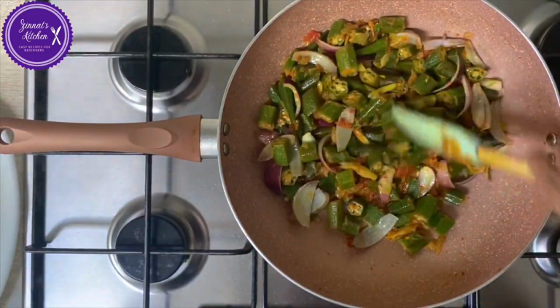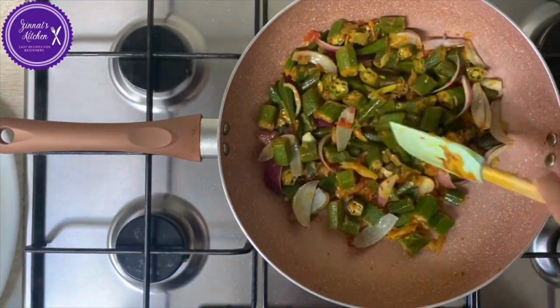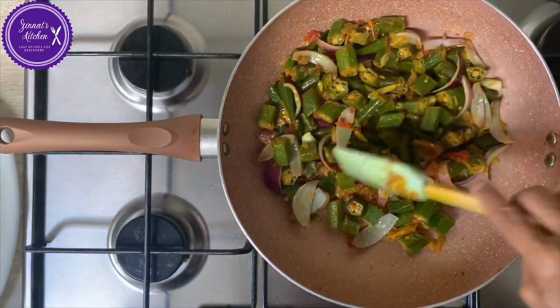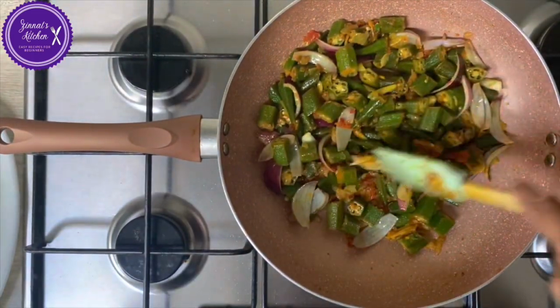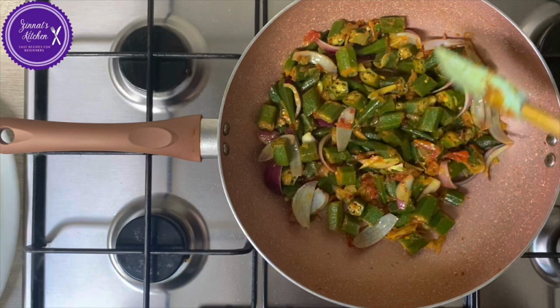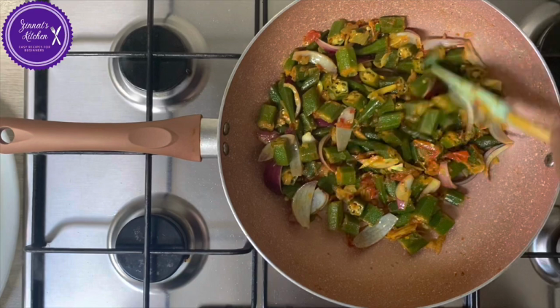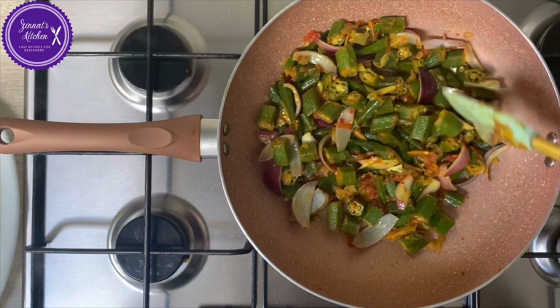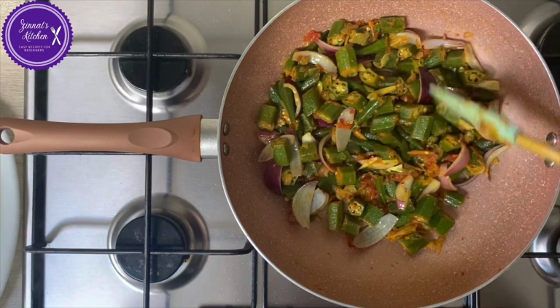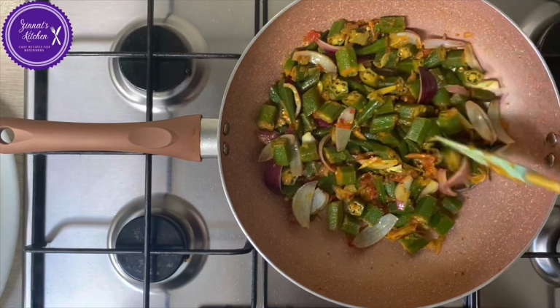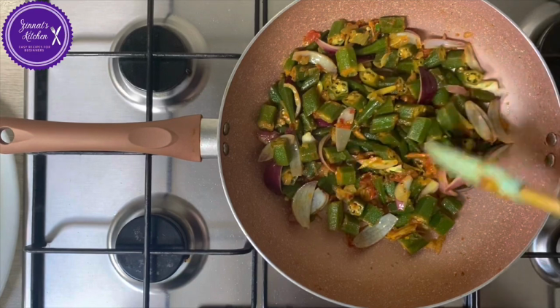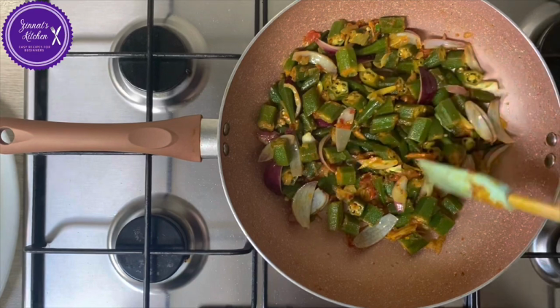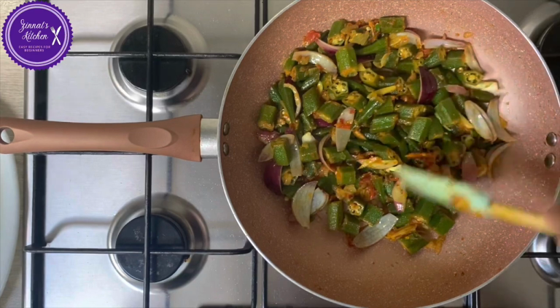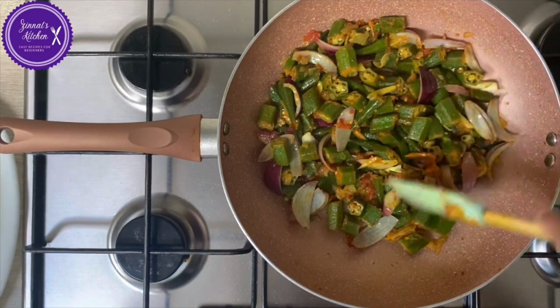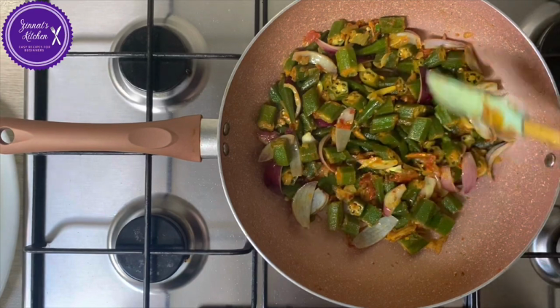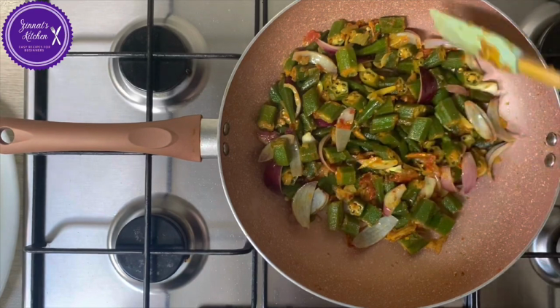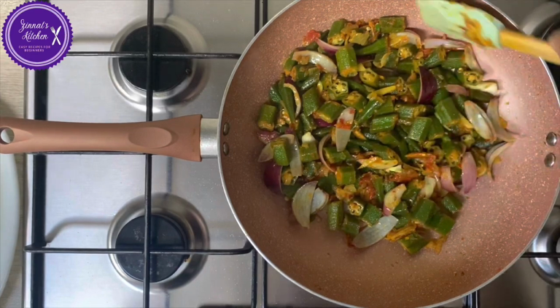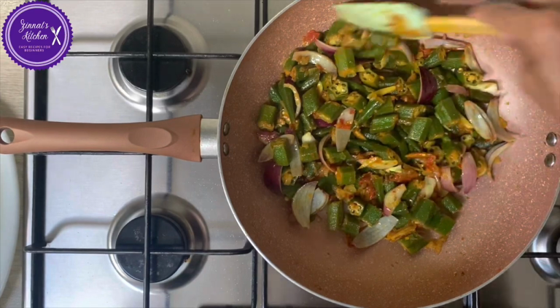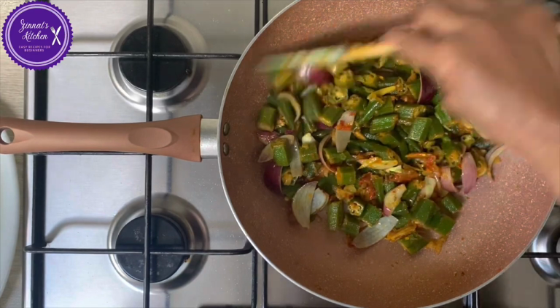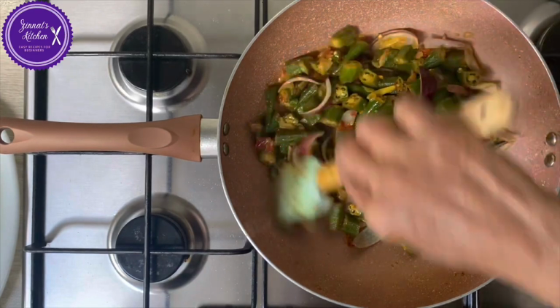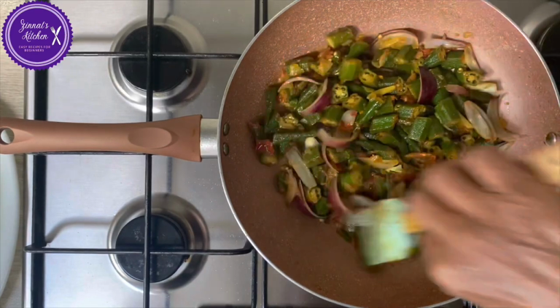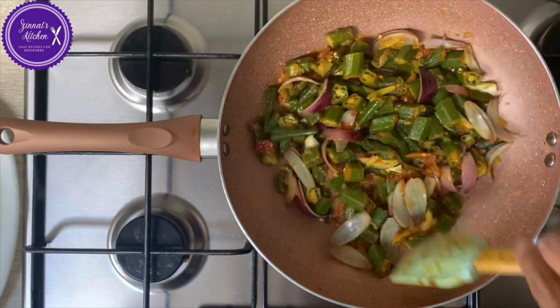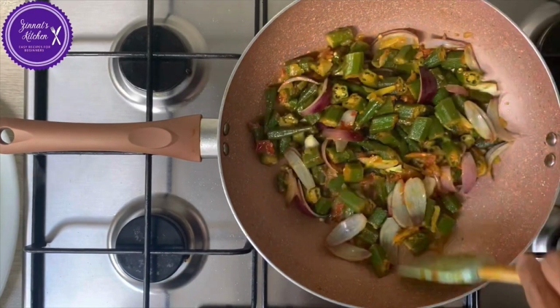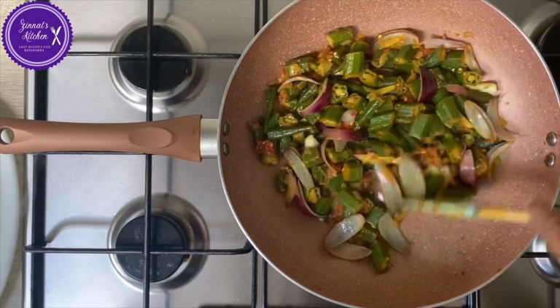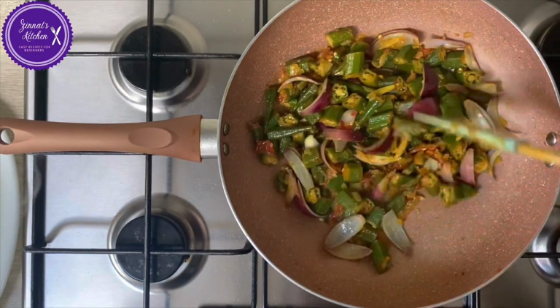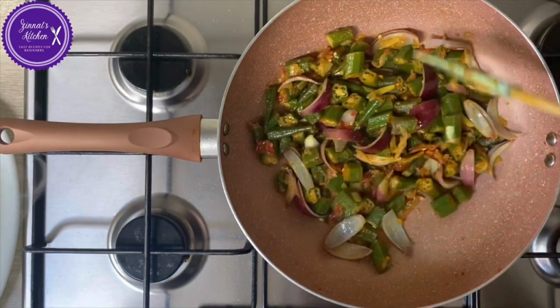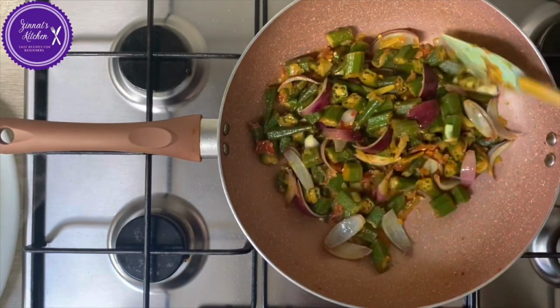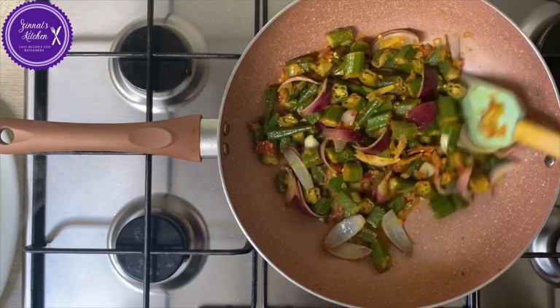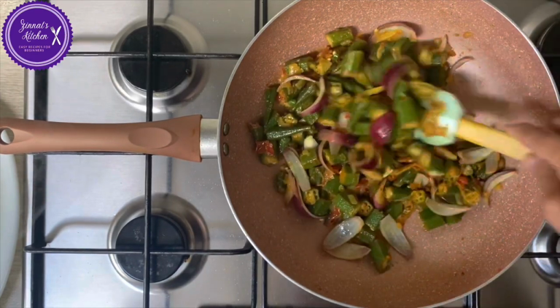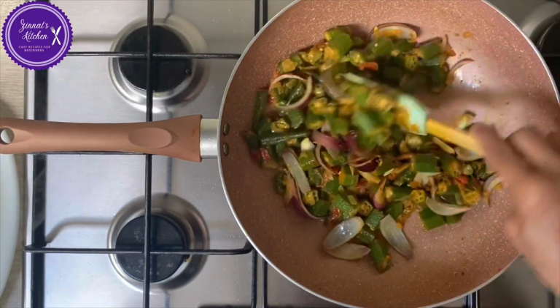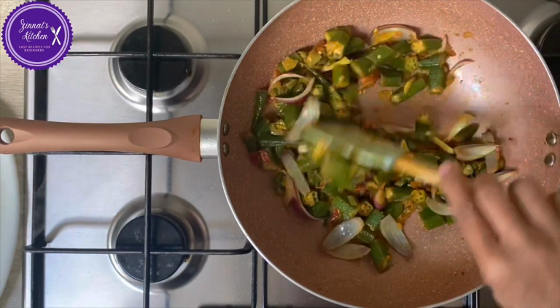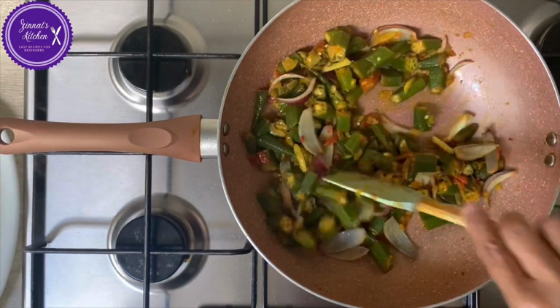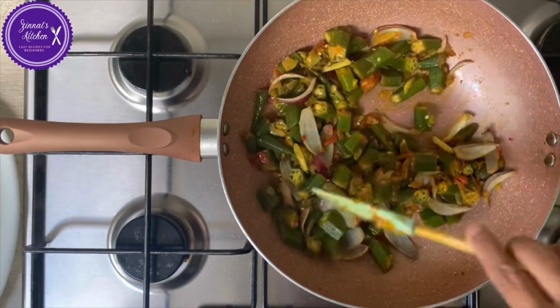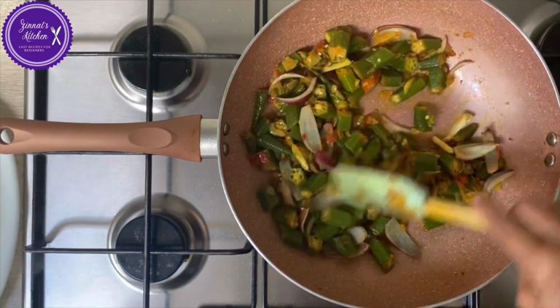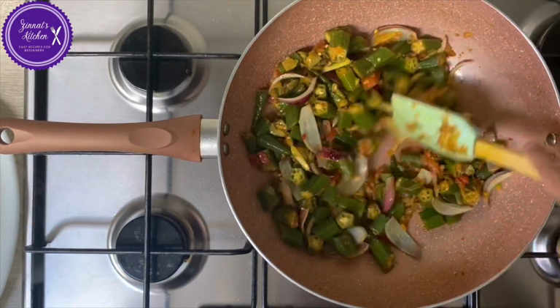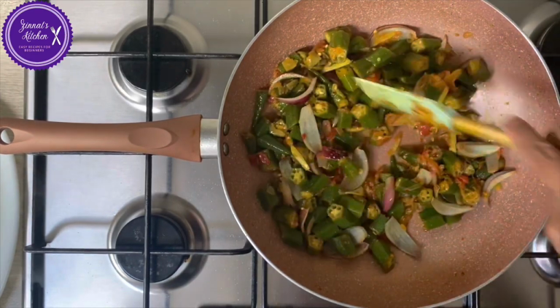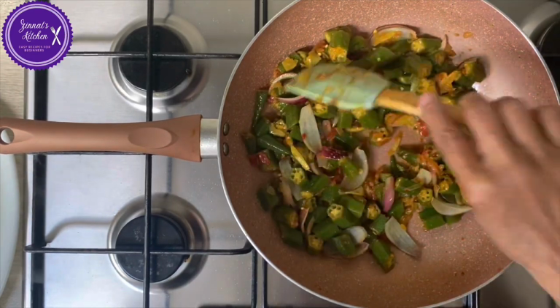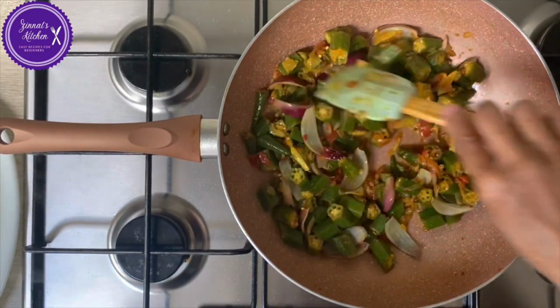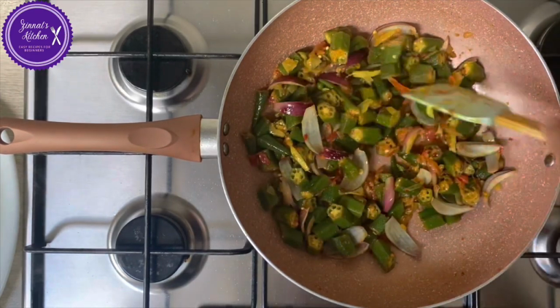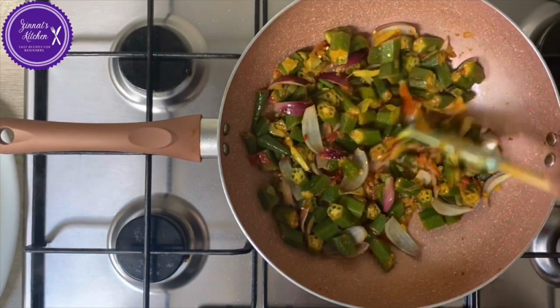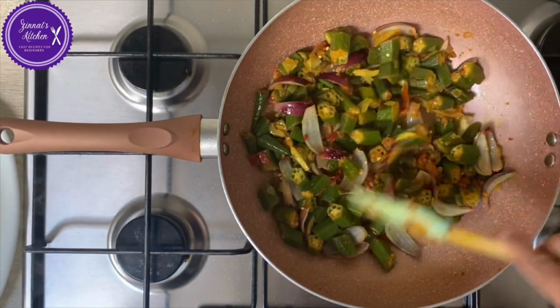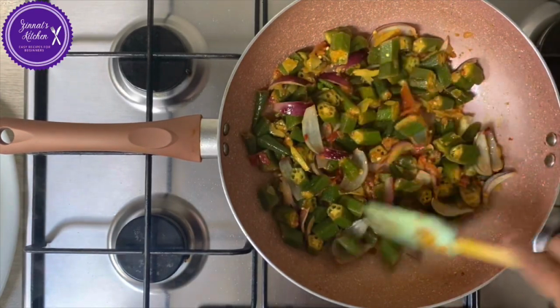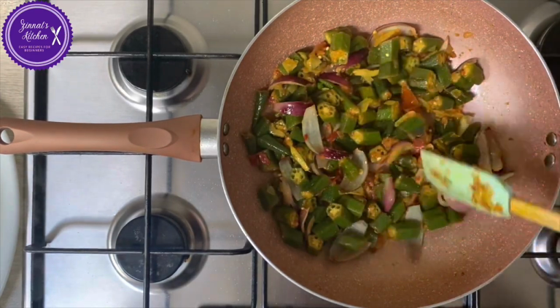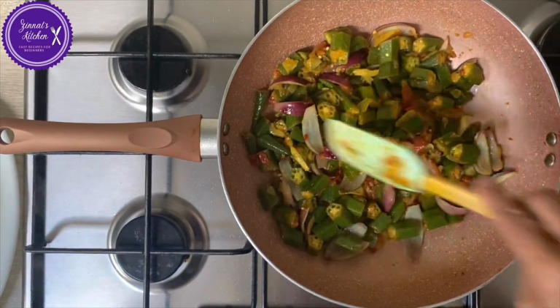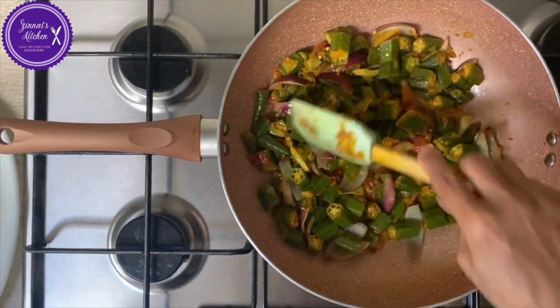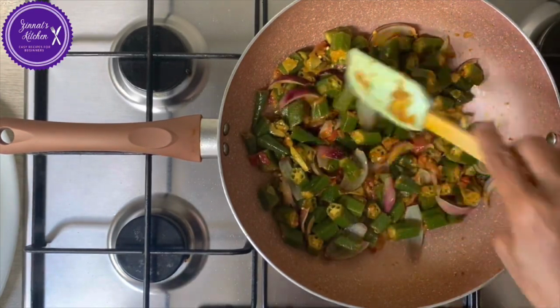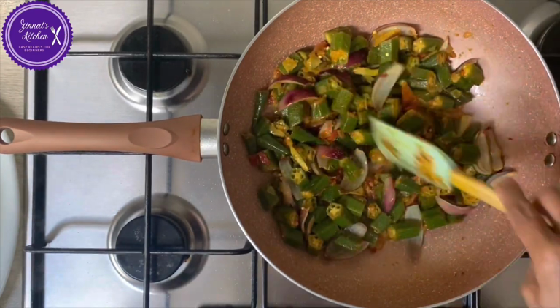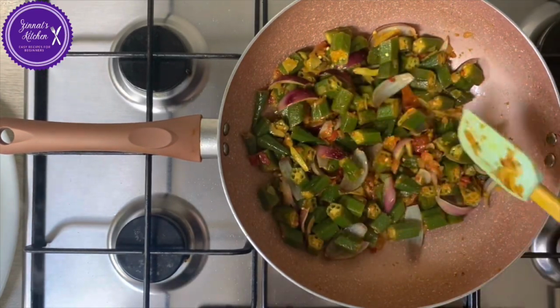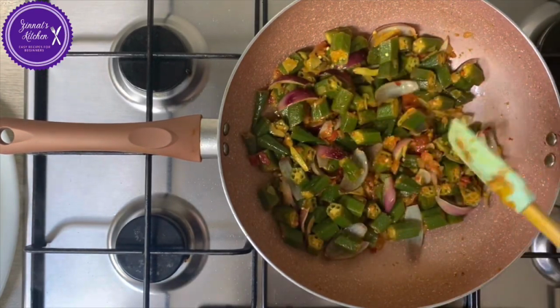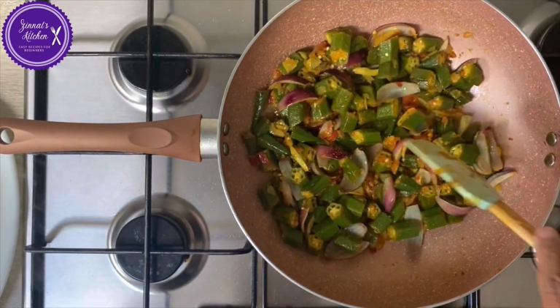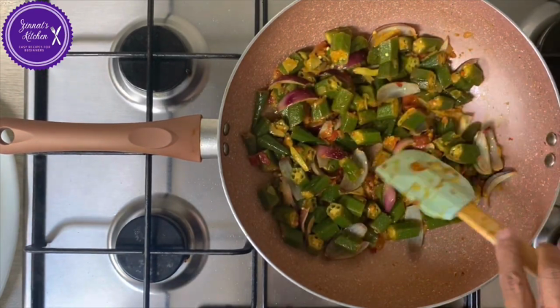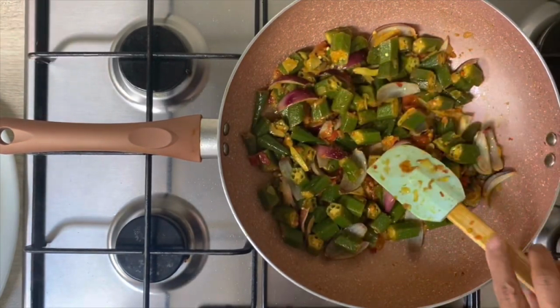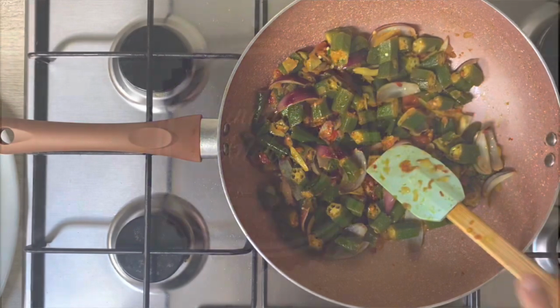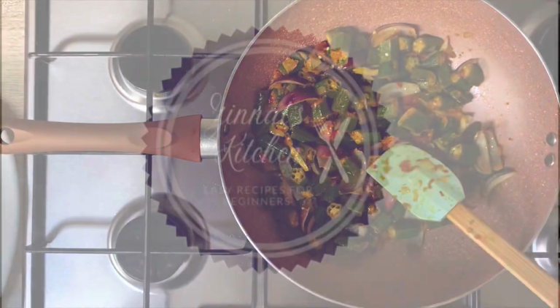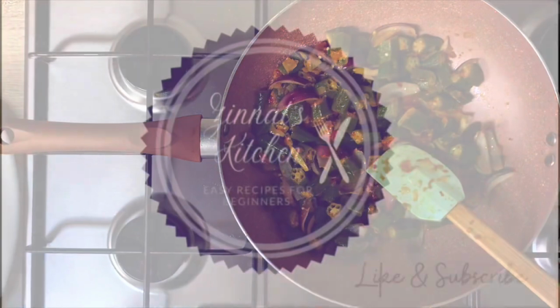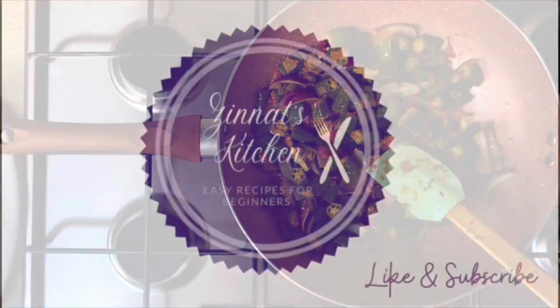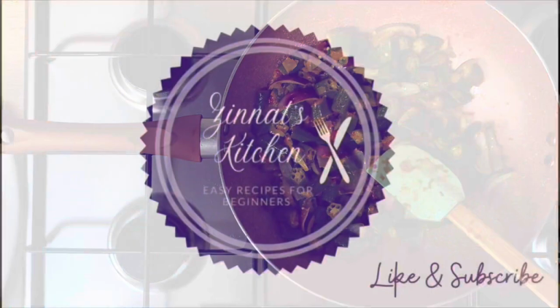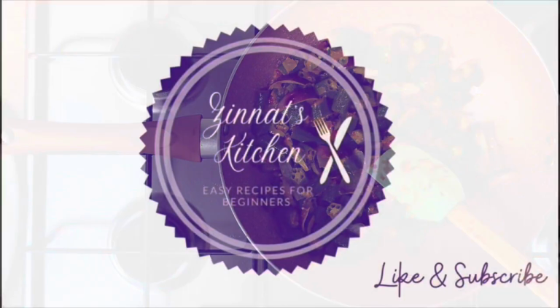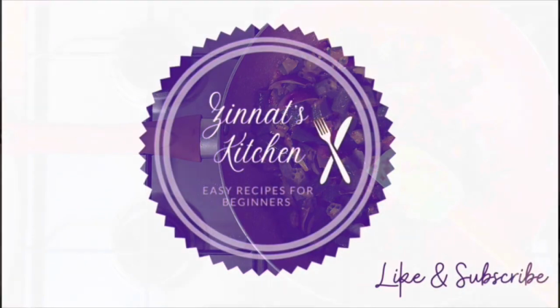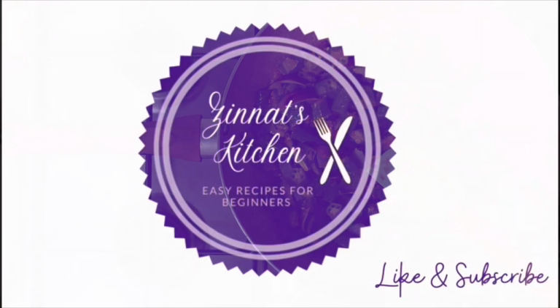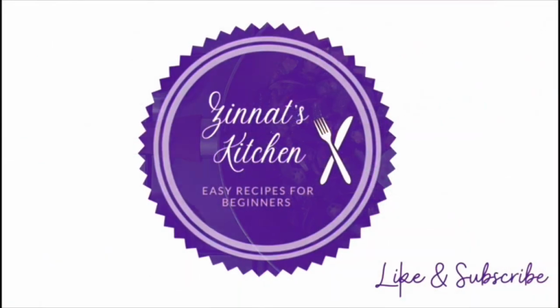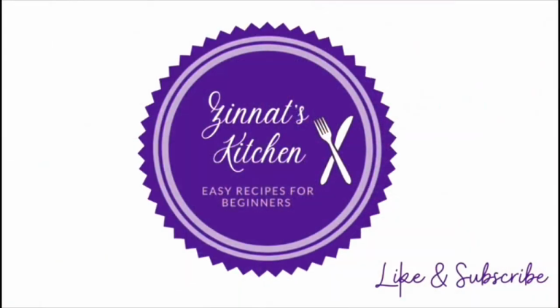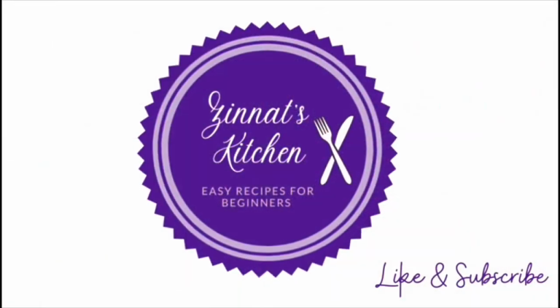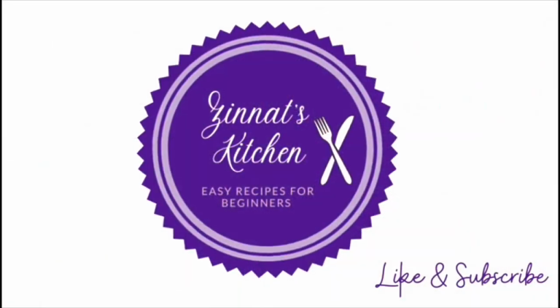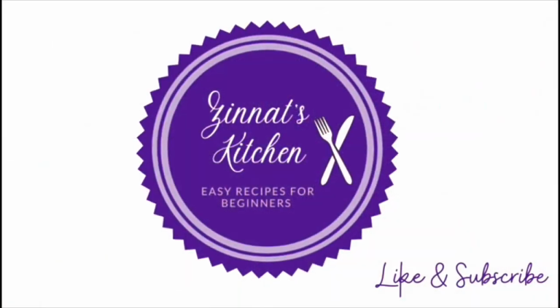Okay, thank you for watching. I hope you like the video. Bon appétit!